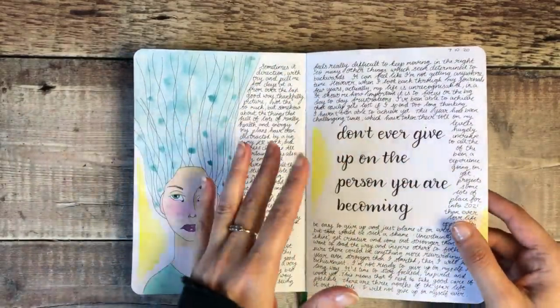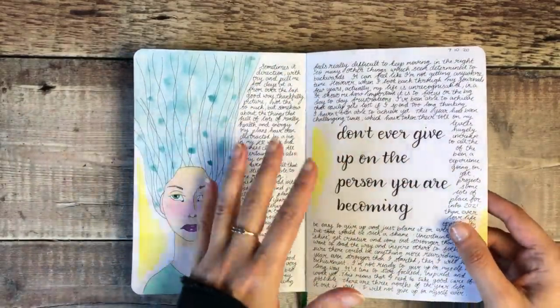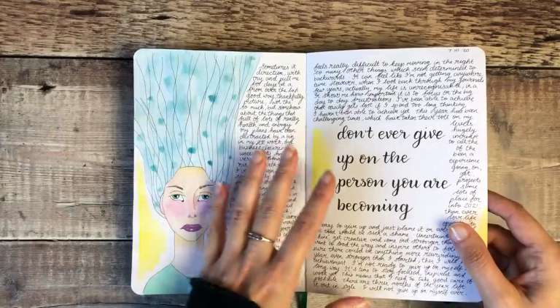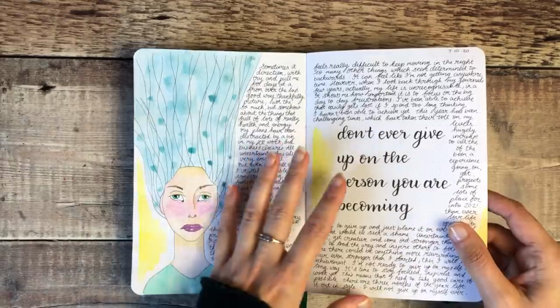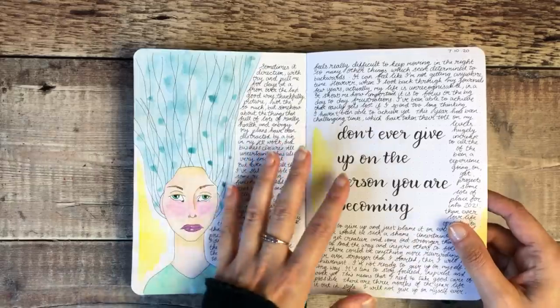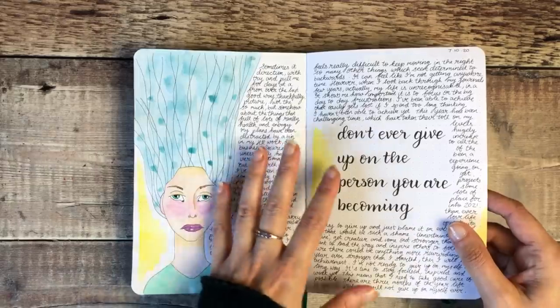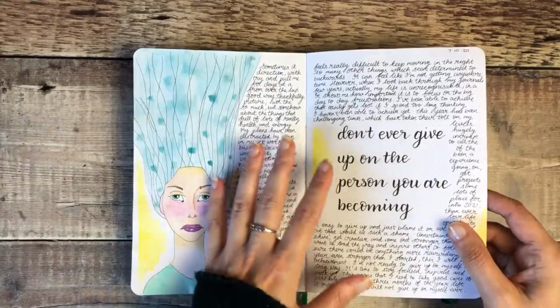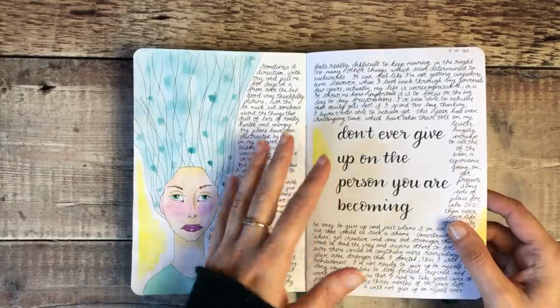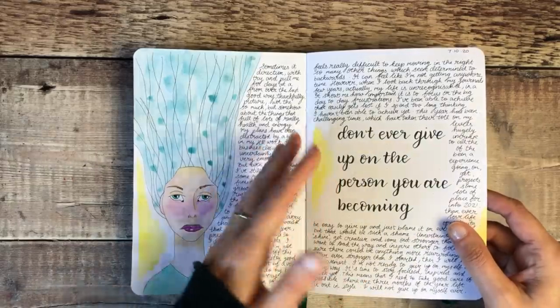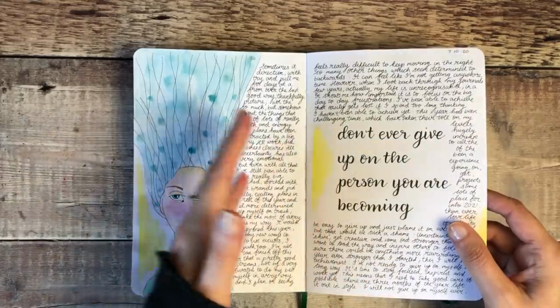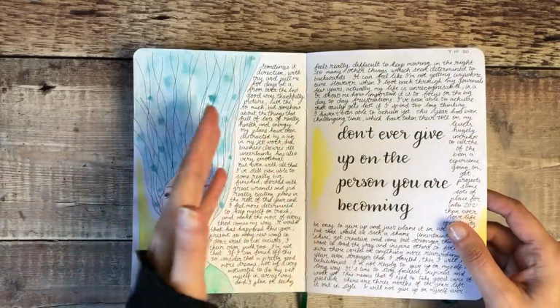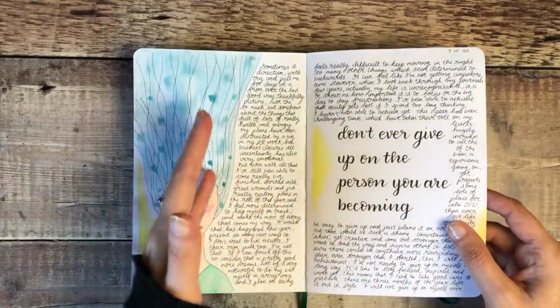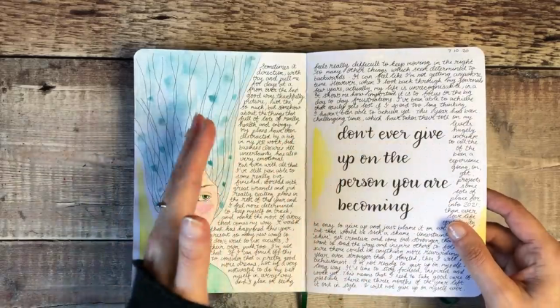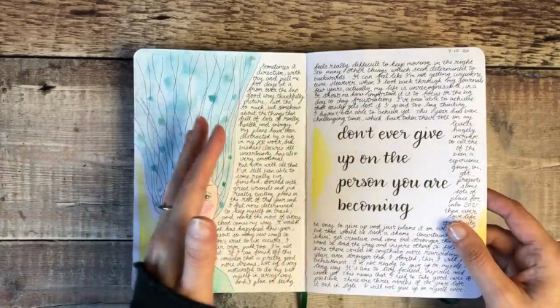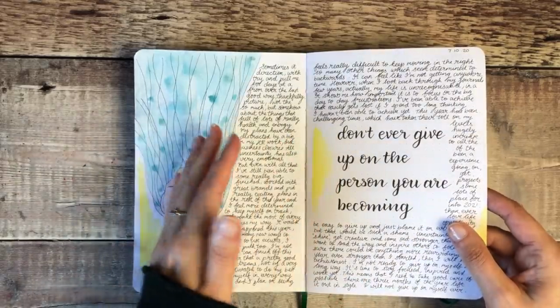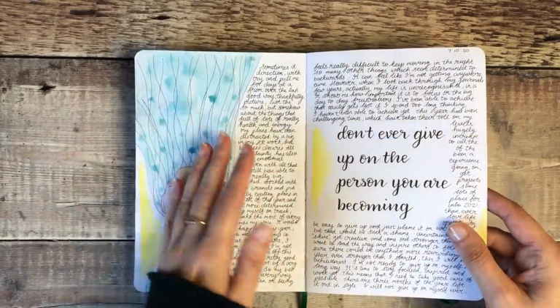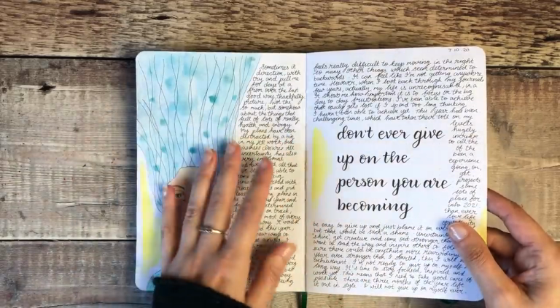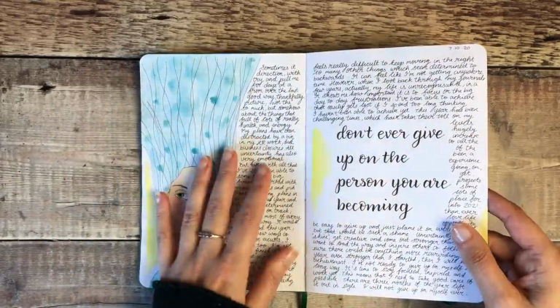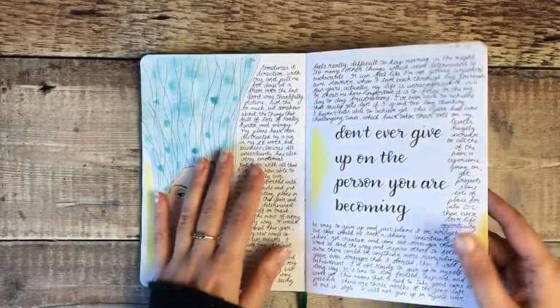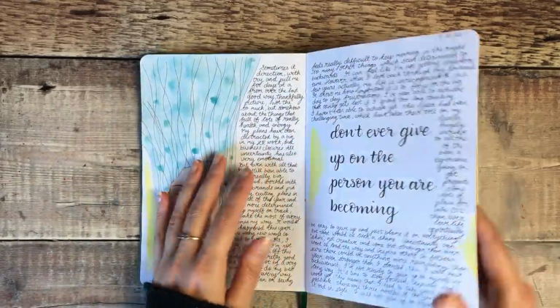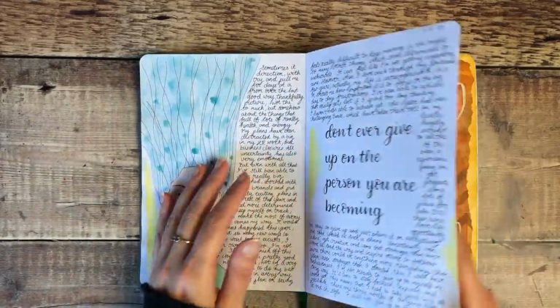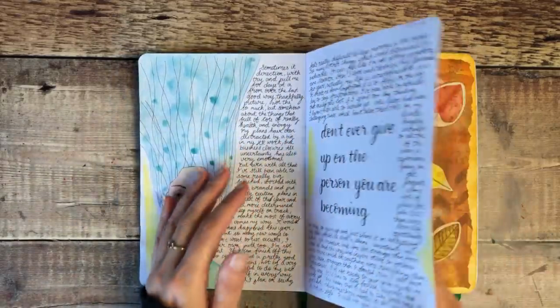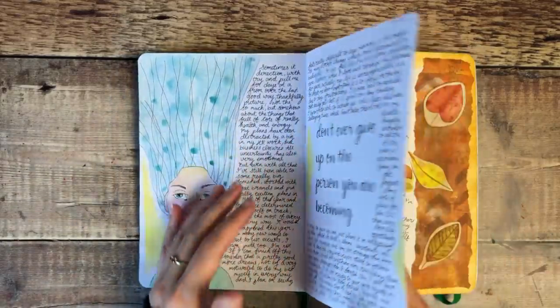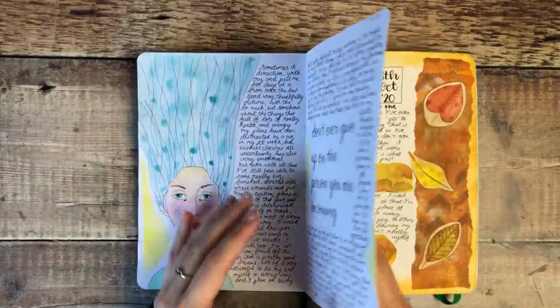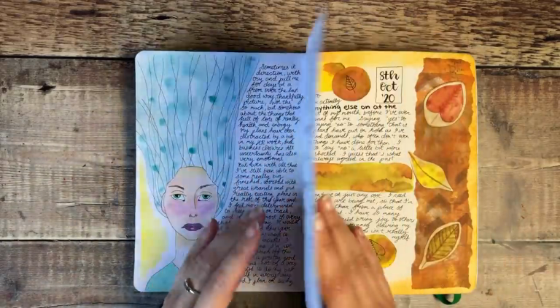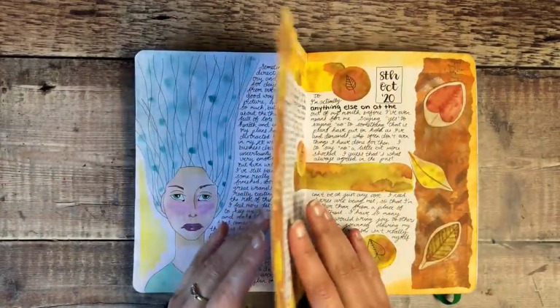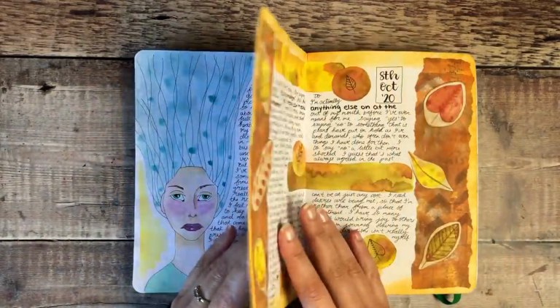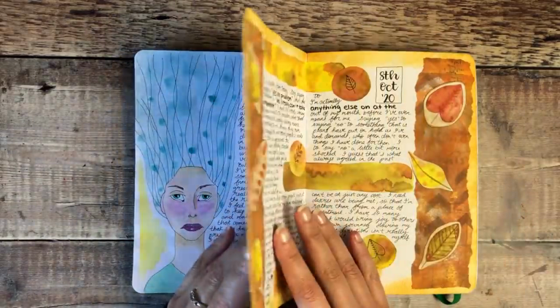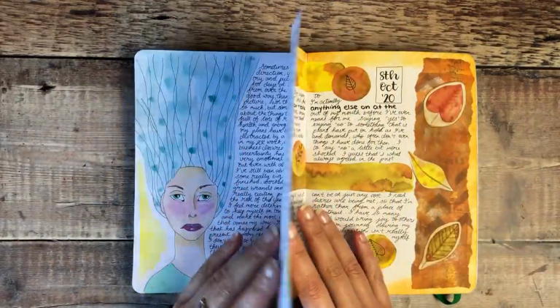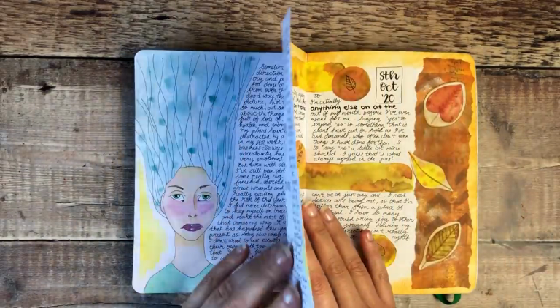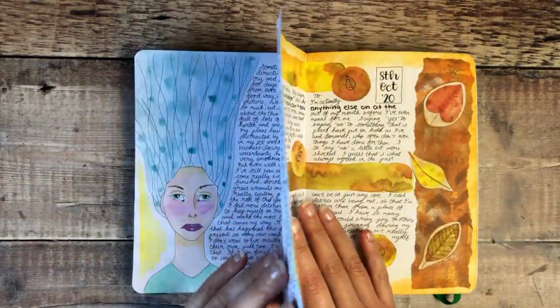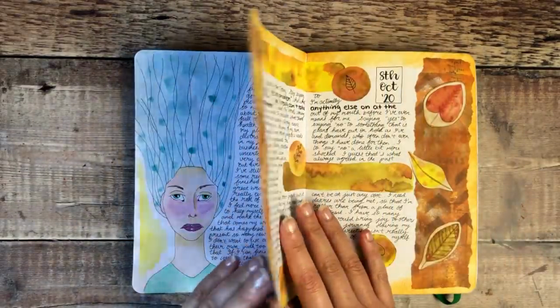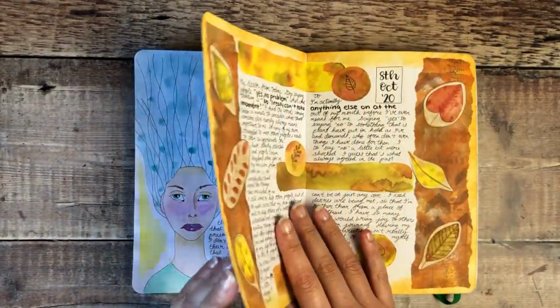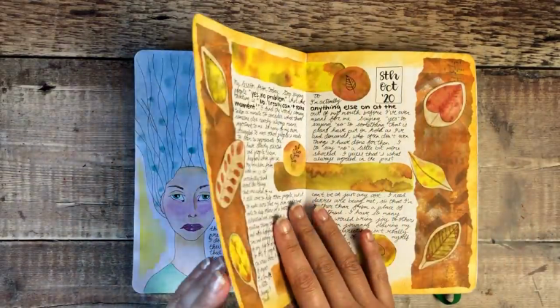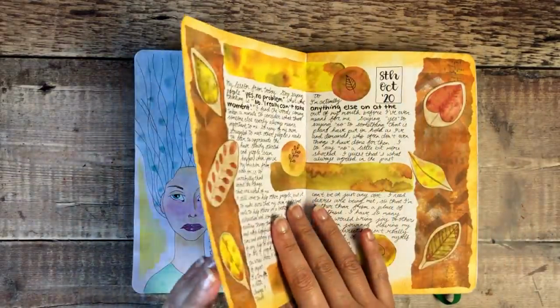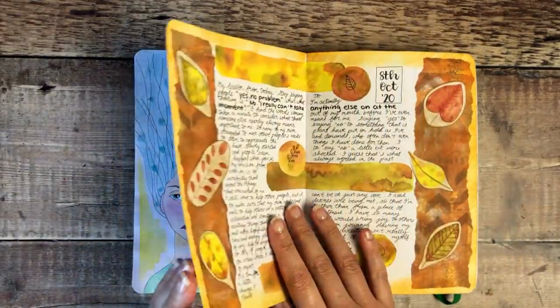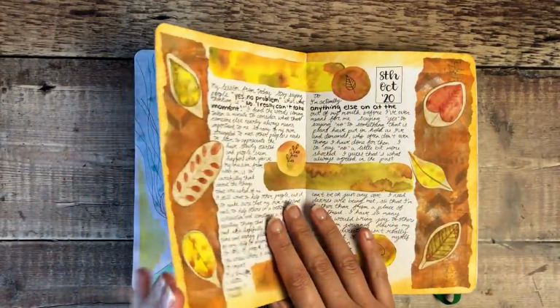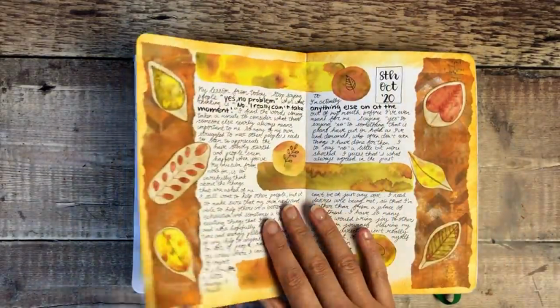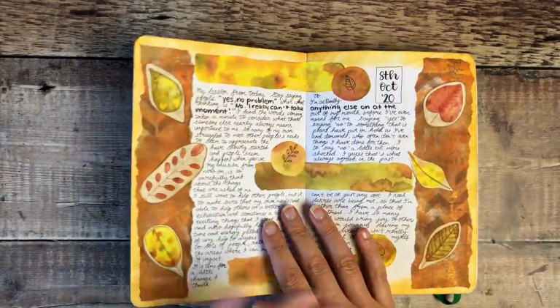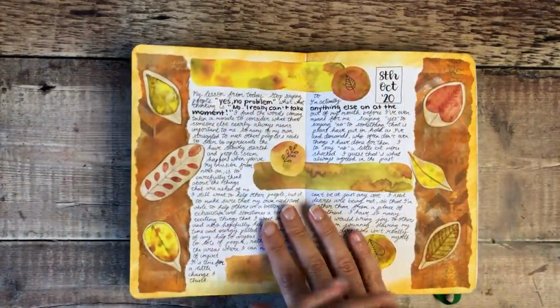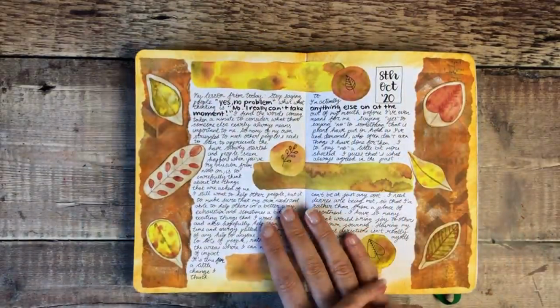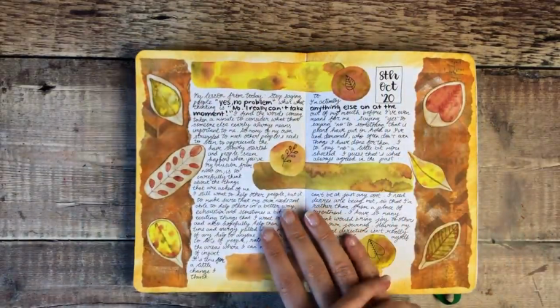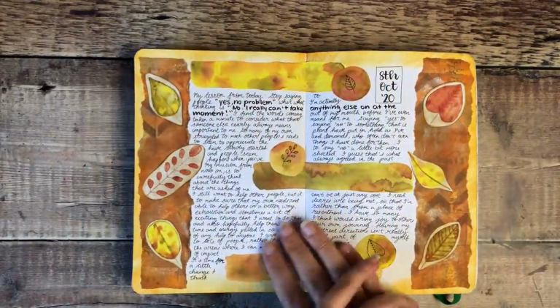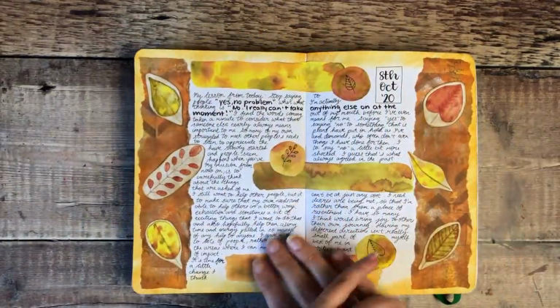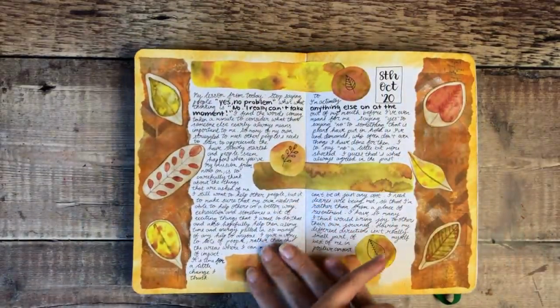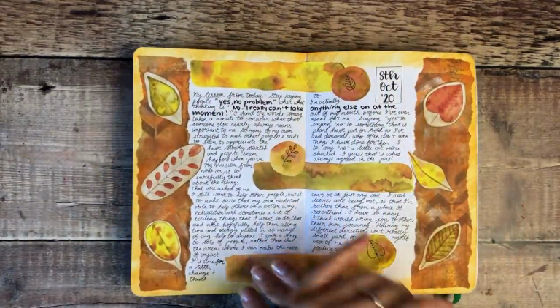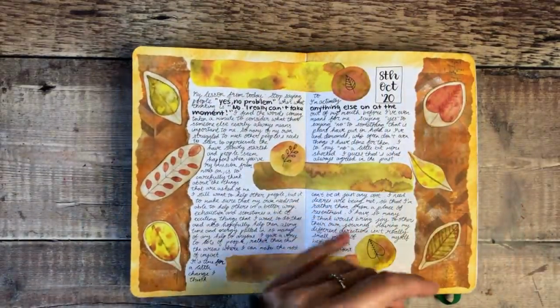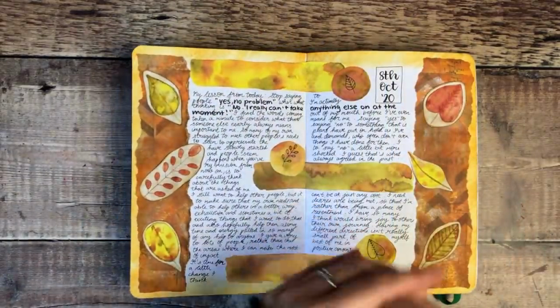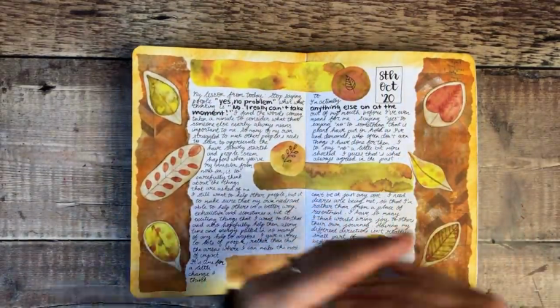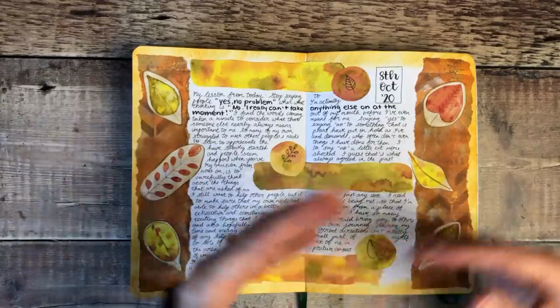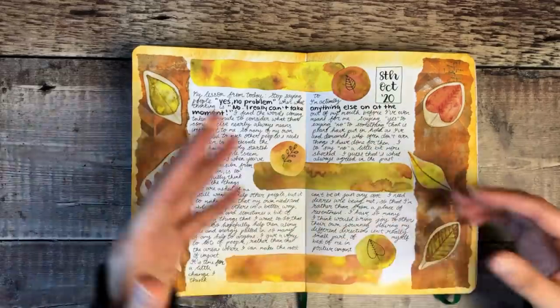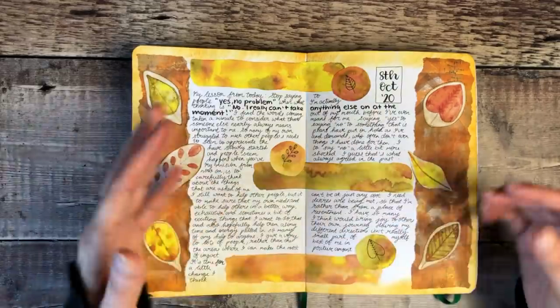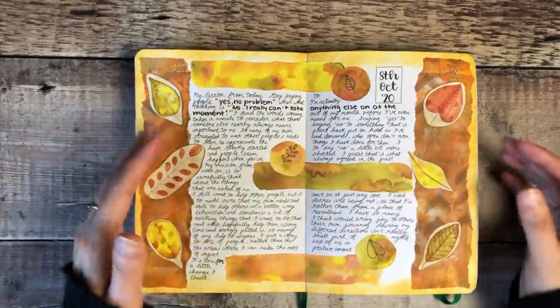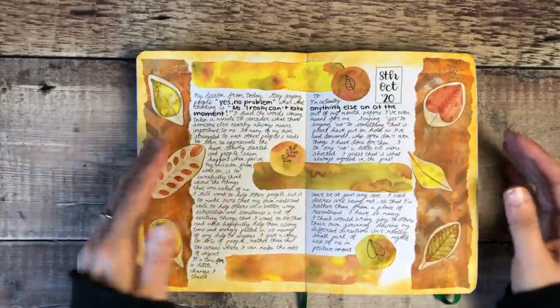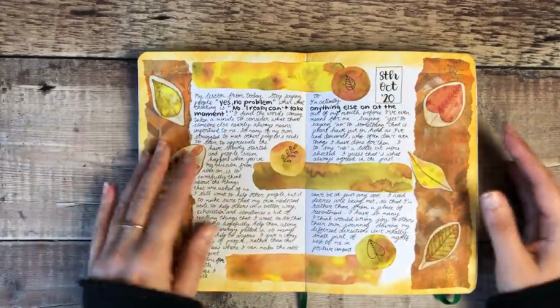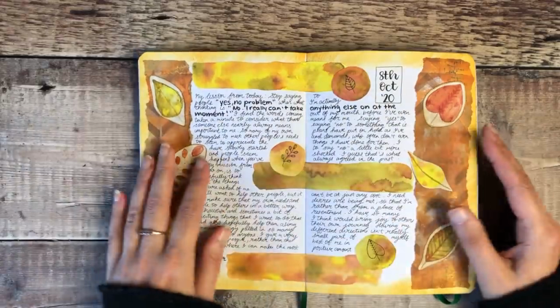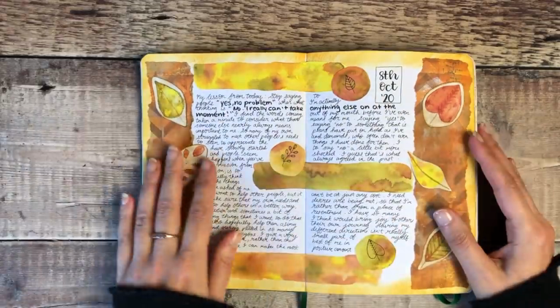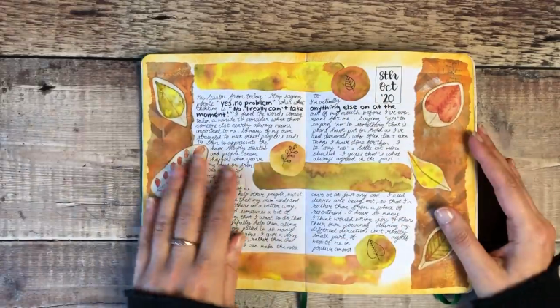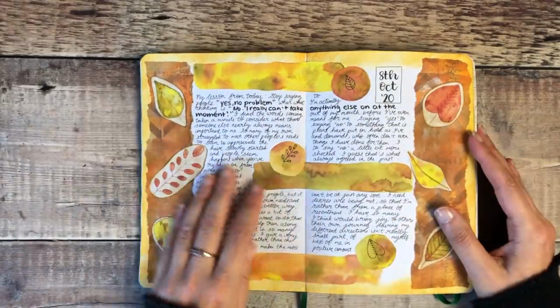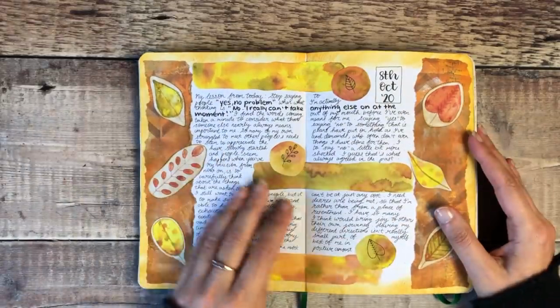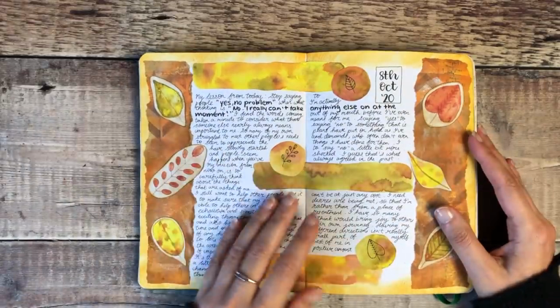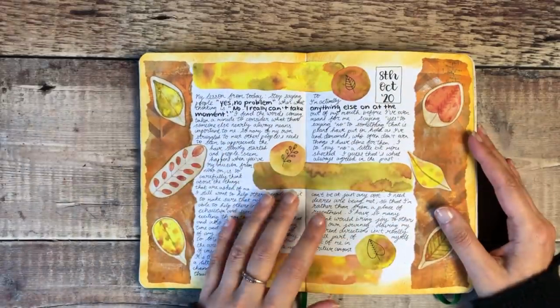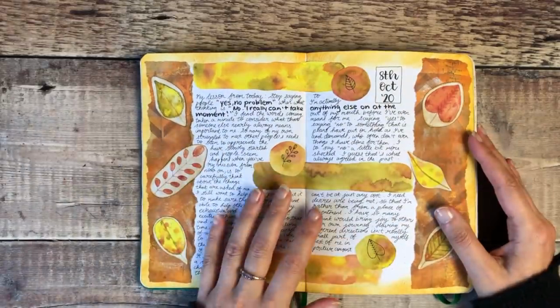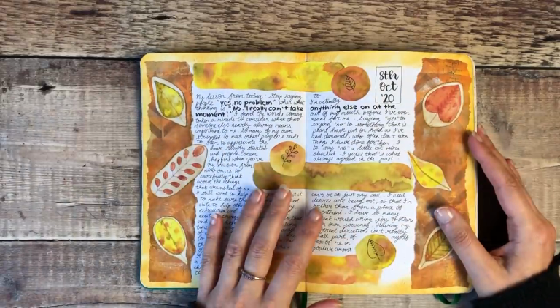I don't use this every day. Sometimes I'll use it every day for a week and then won't touch it again for a few weeks. It just depends on what's going on and how much I feel I want to write.